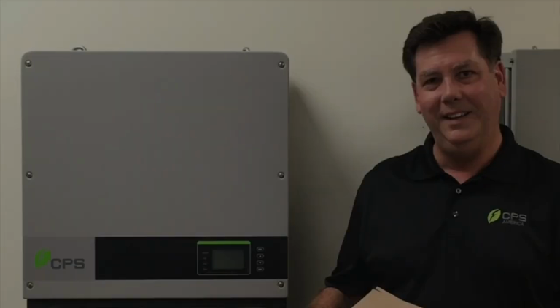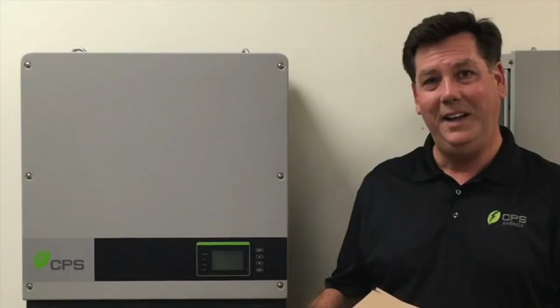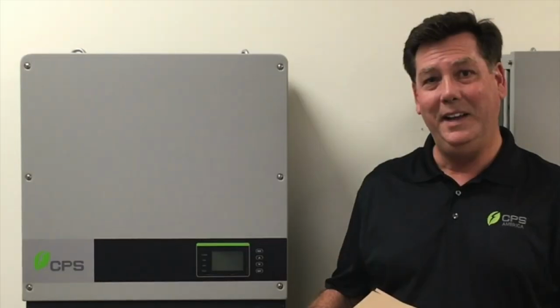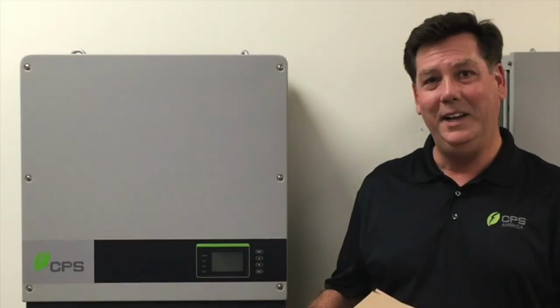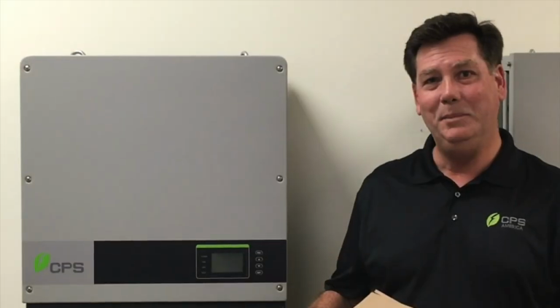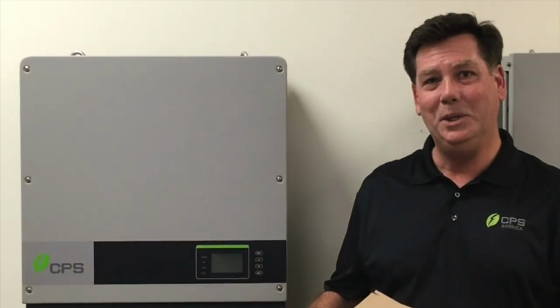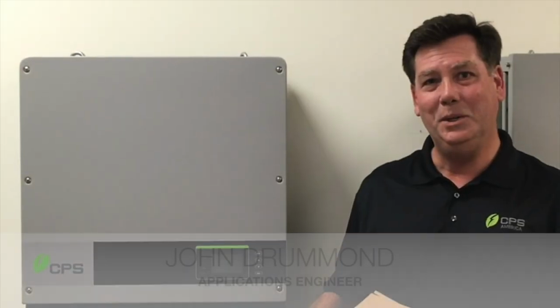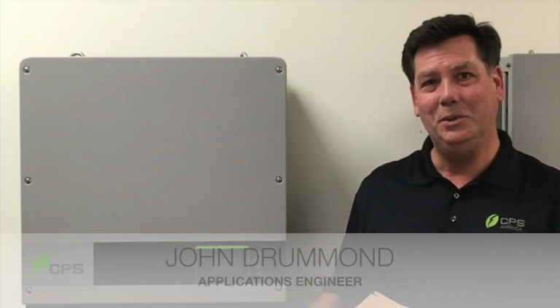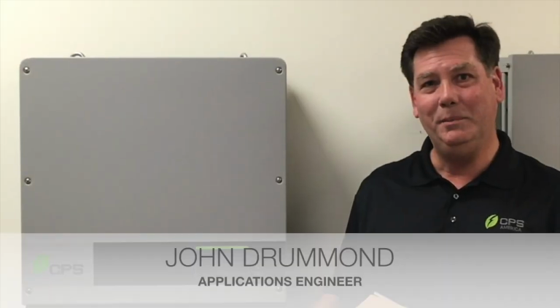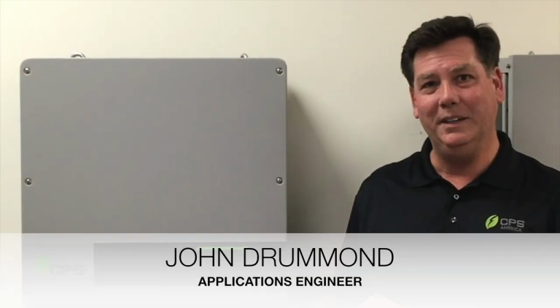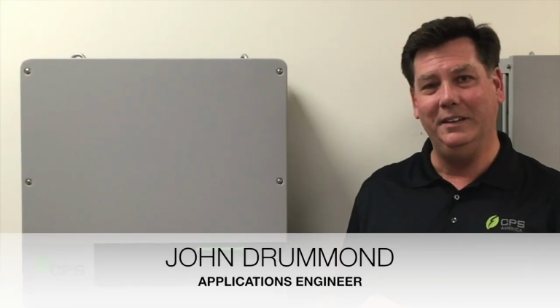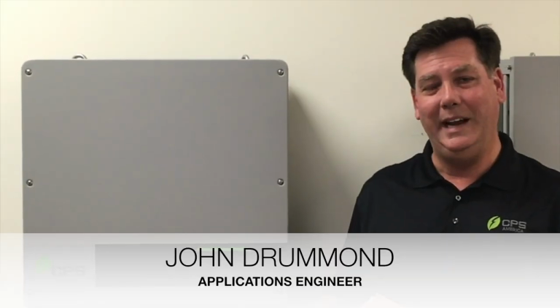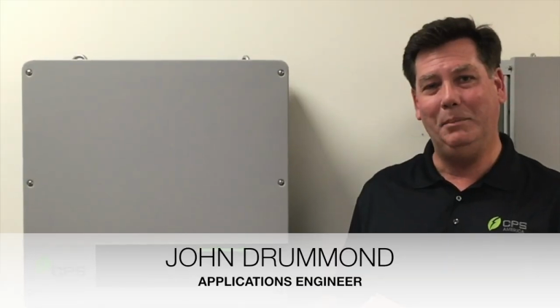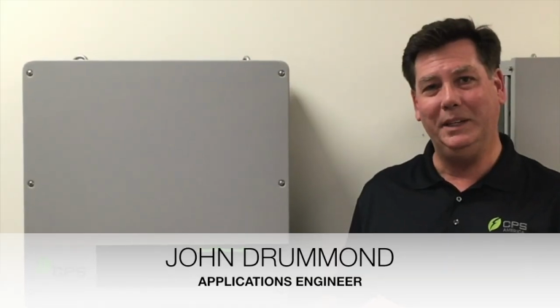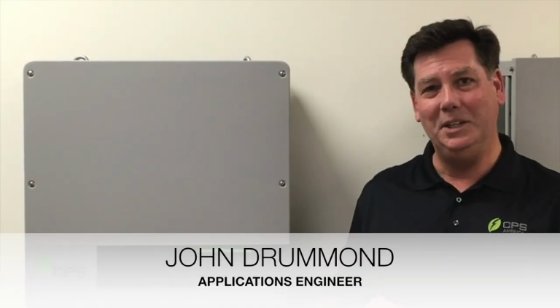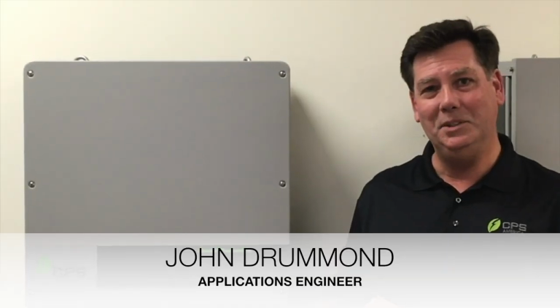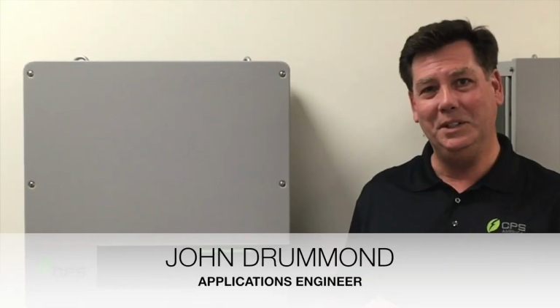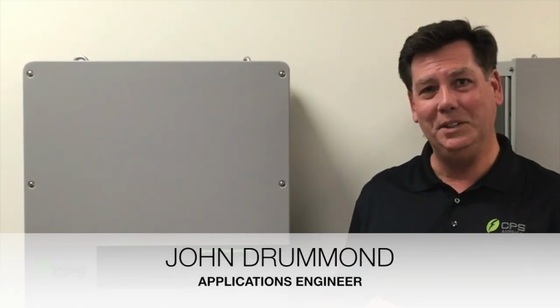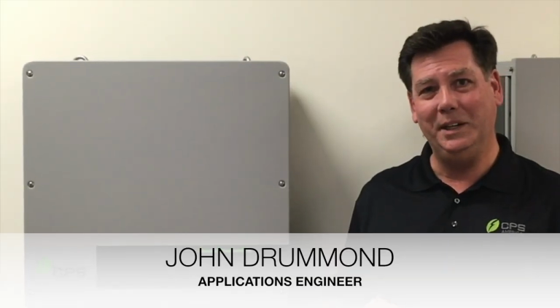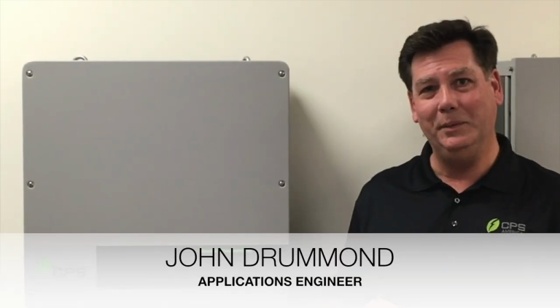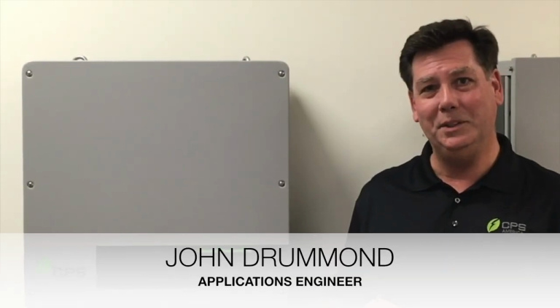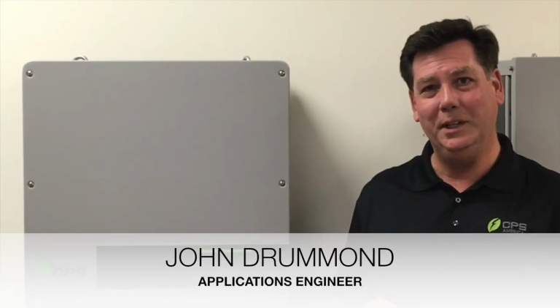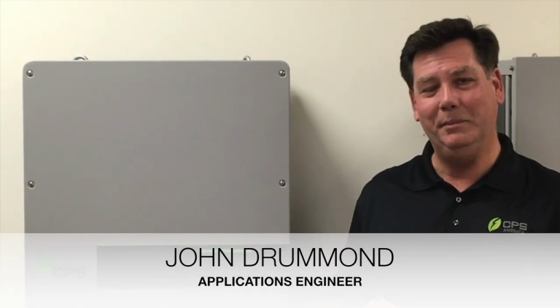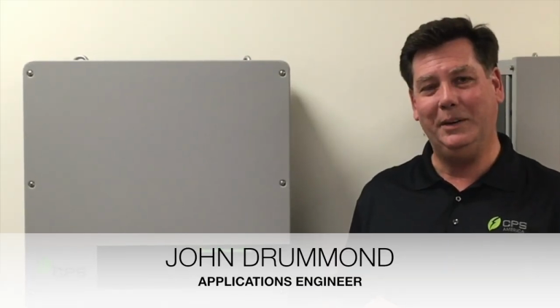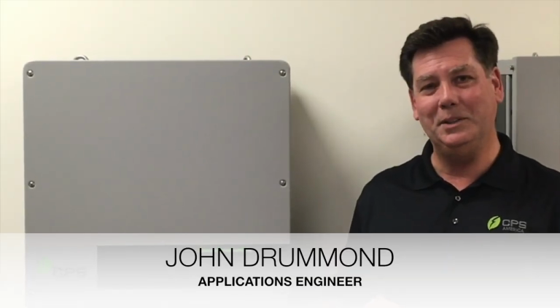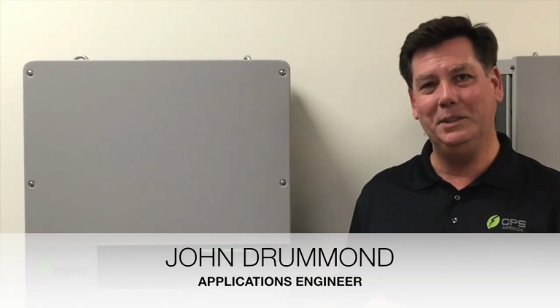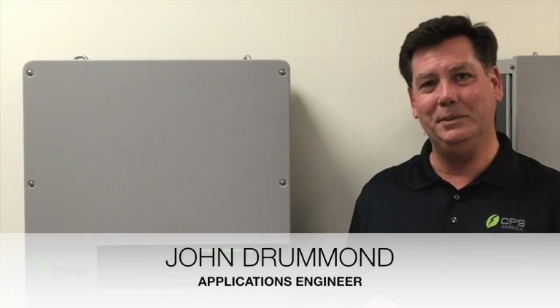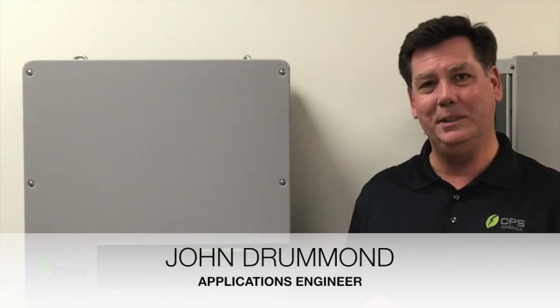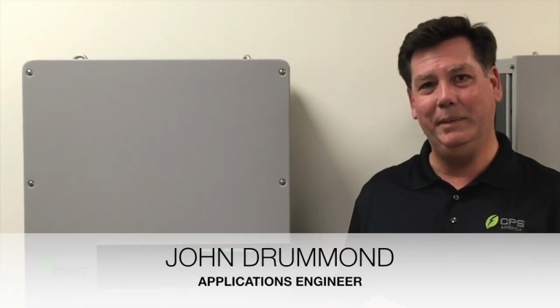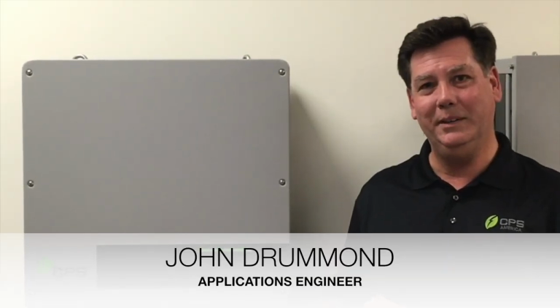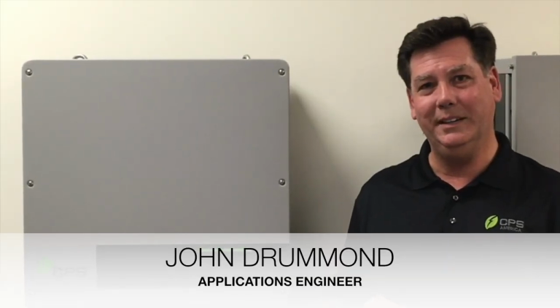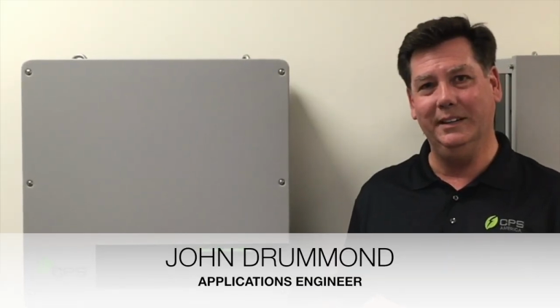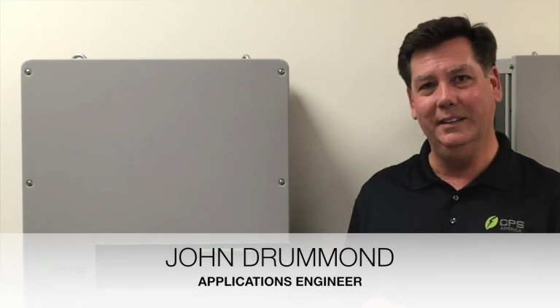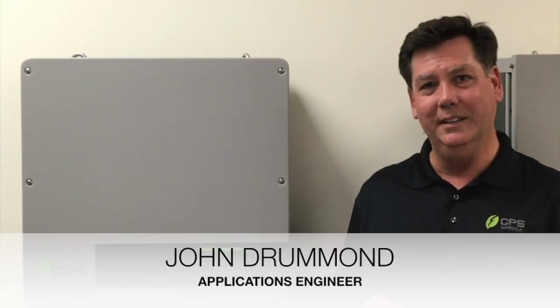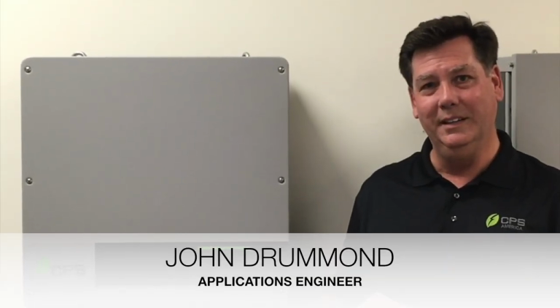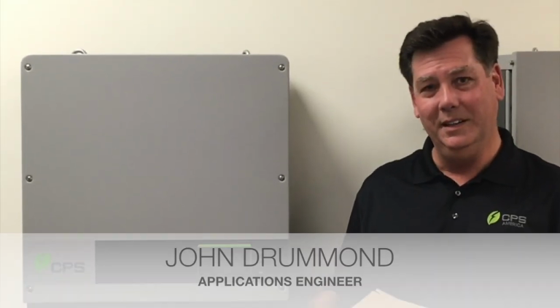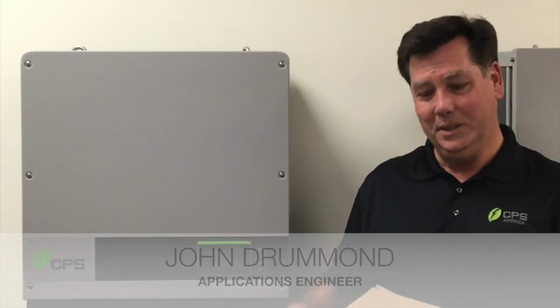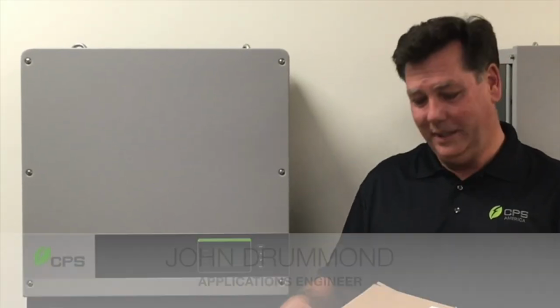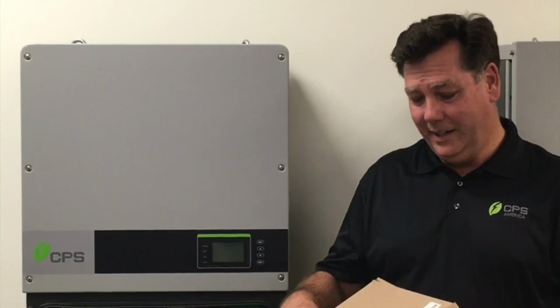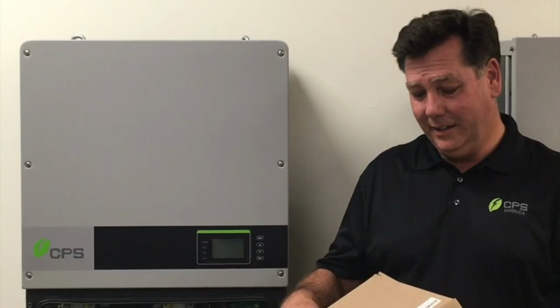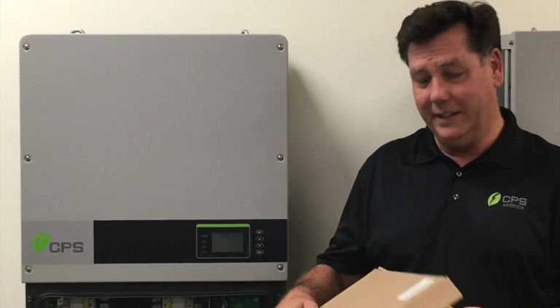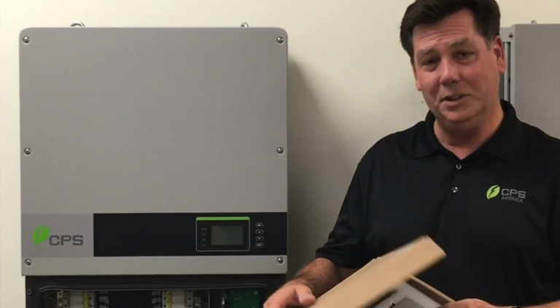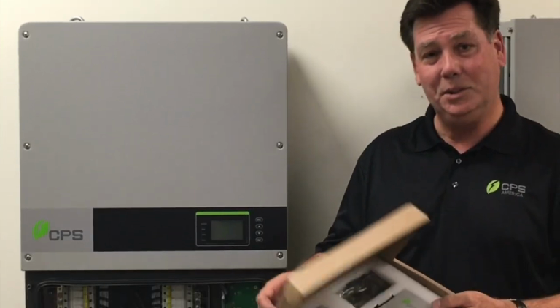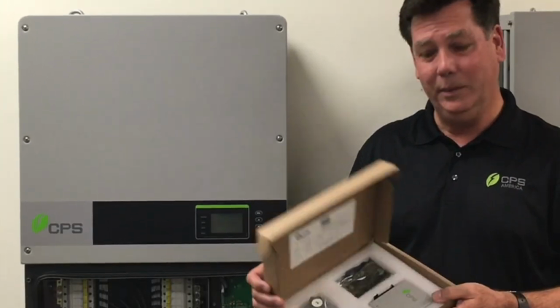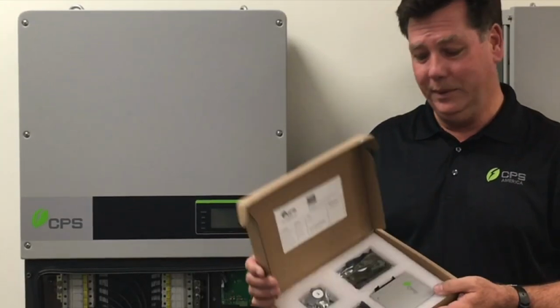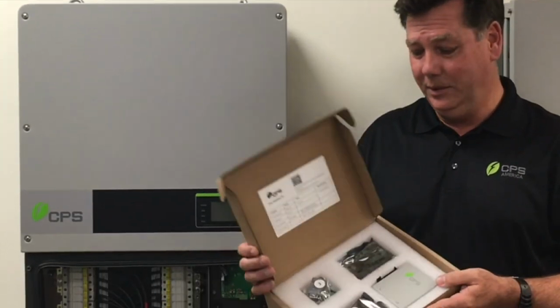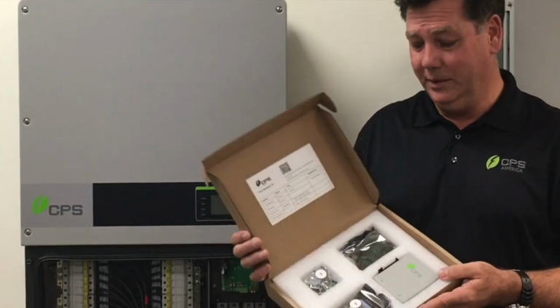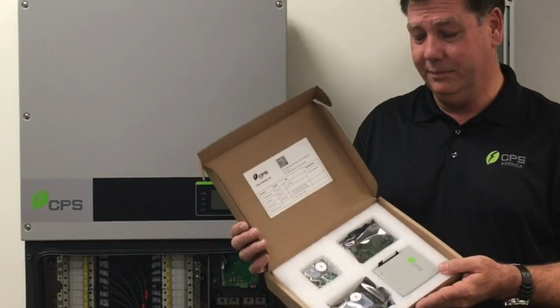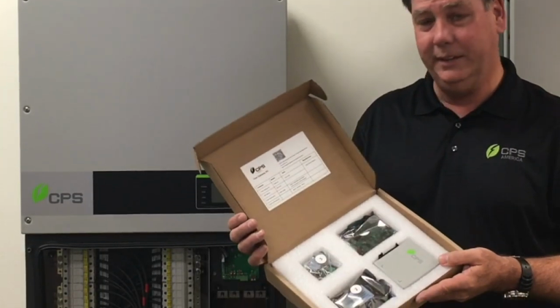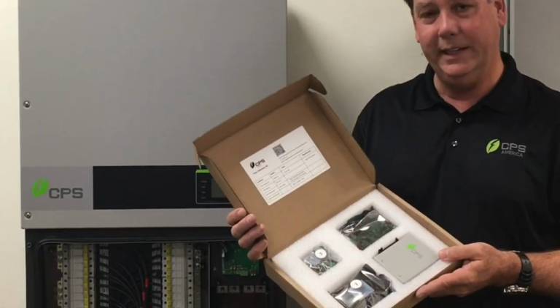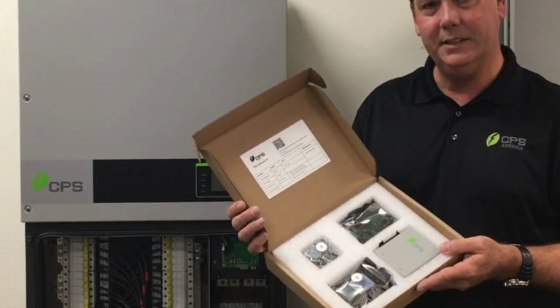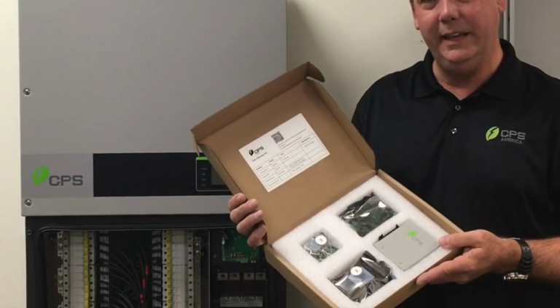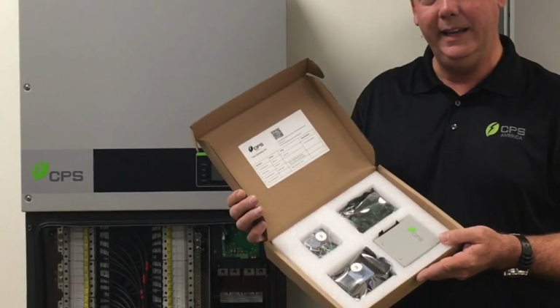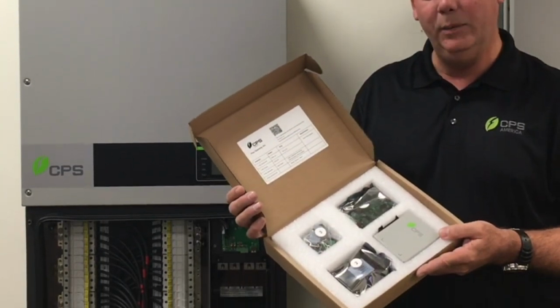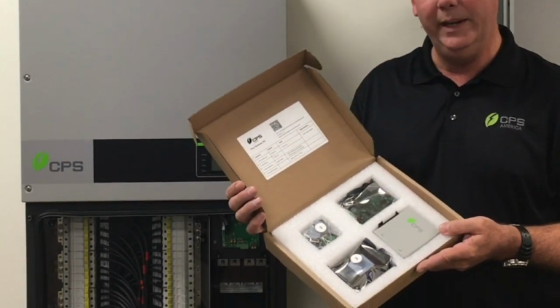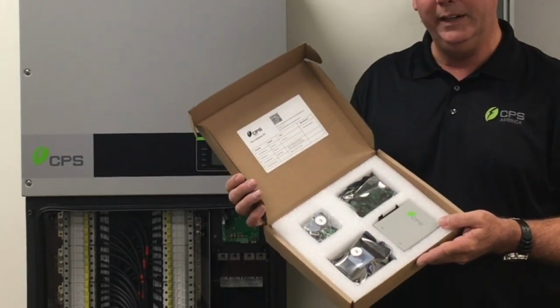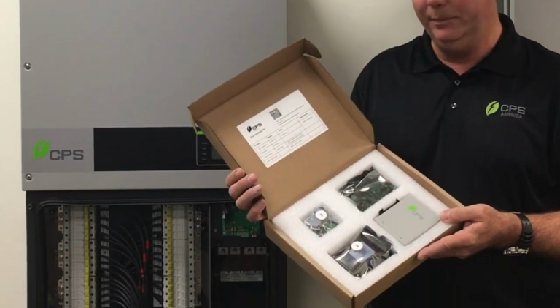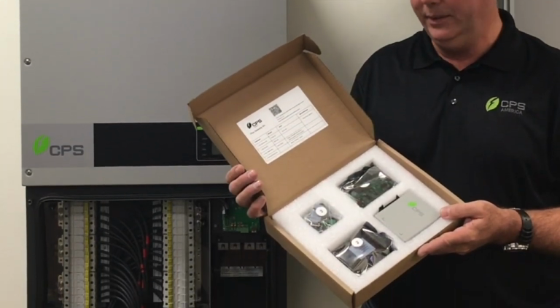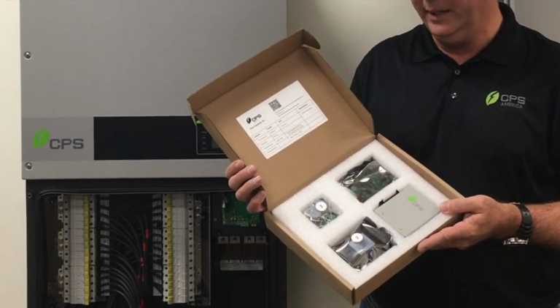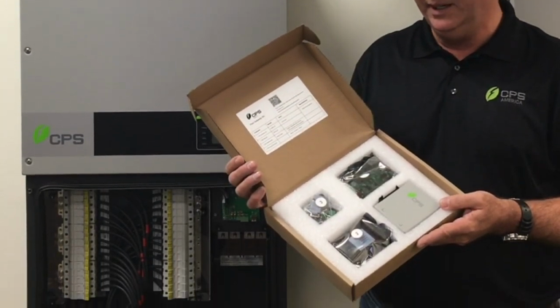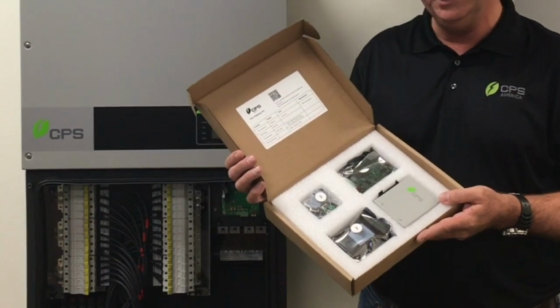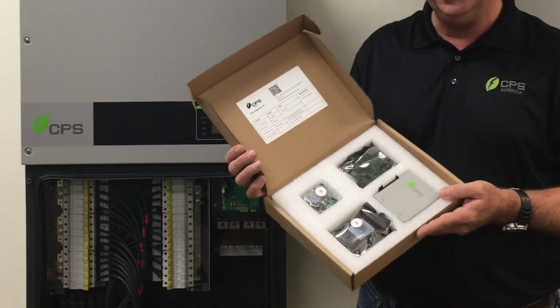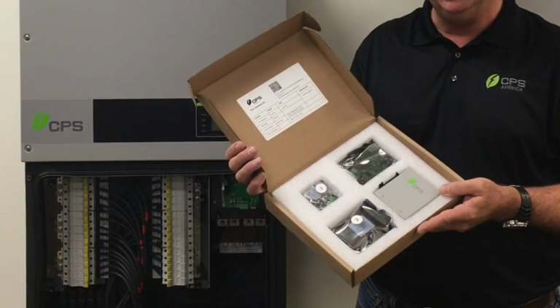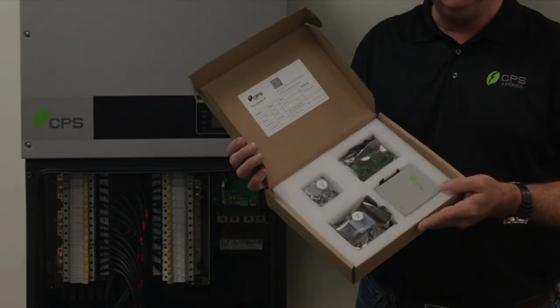Hi, I'm John Drummond, Application Engineer with CPS Power Systems America. Today I'd like to share with you the Flex Gateway Communication card.